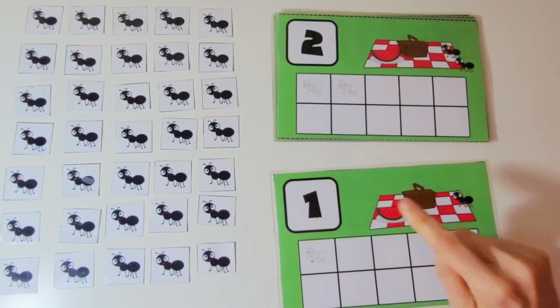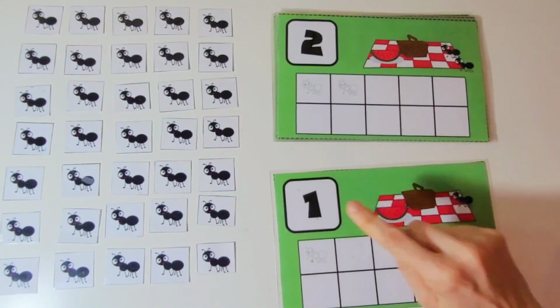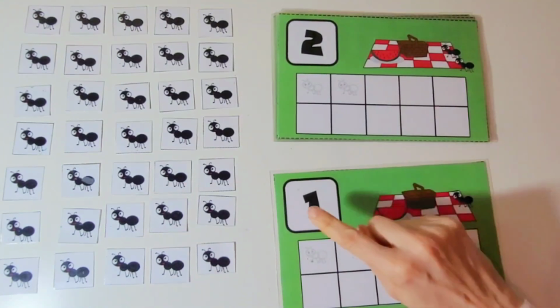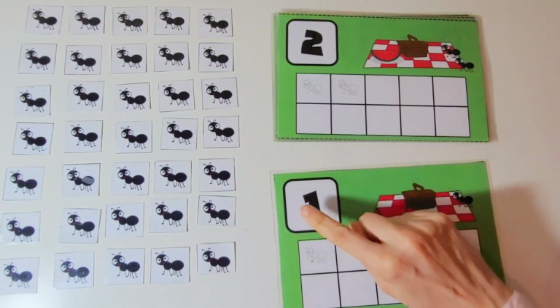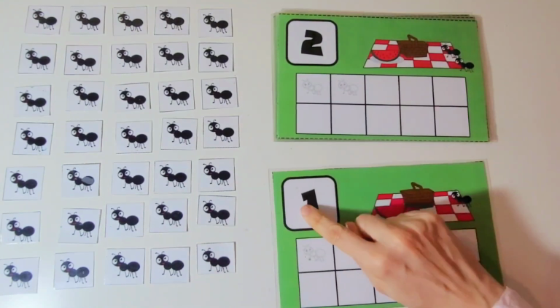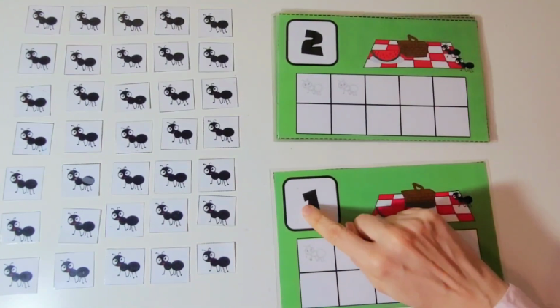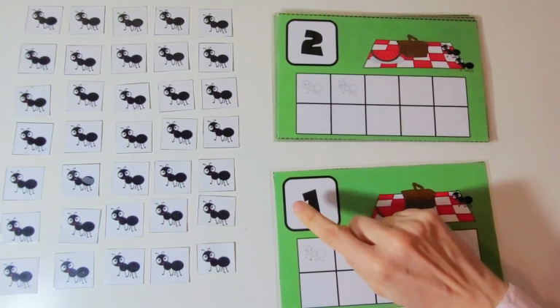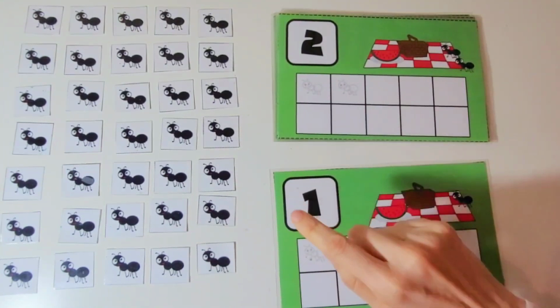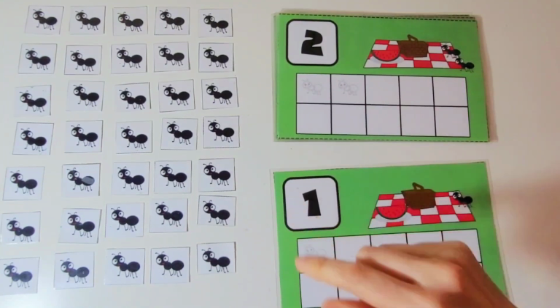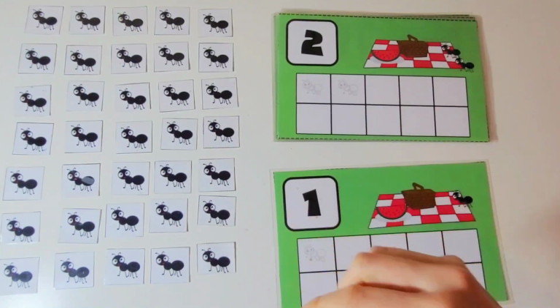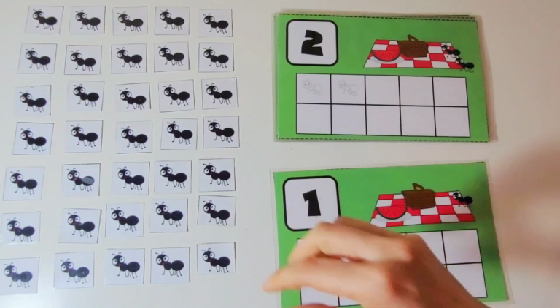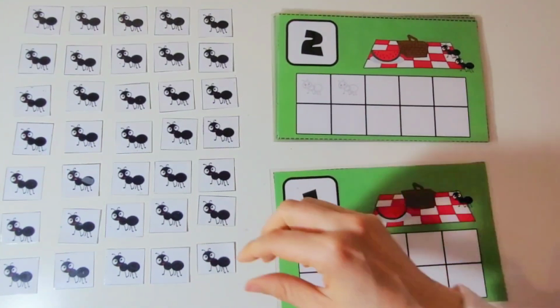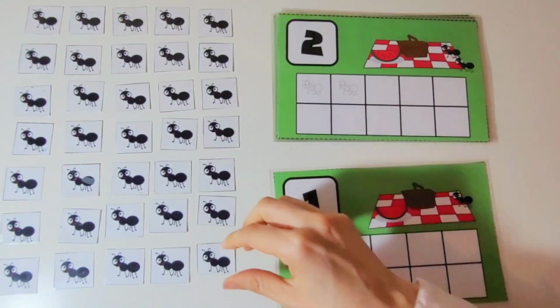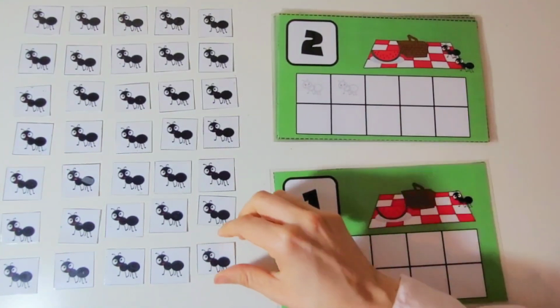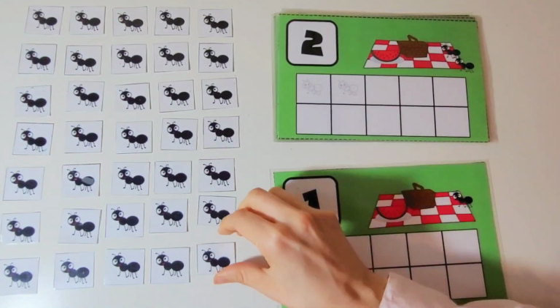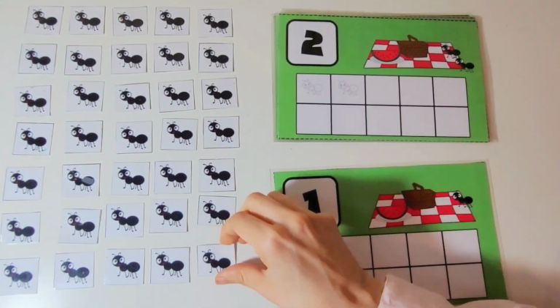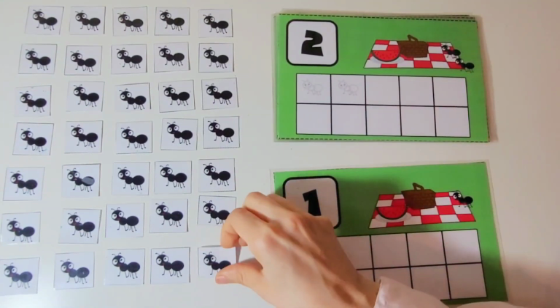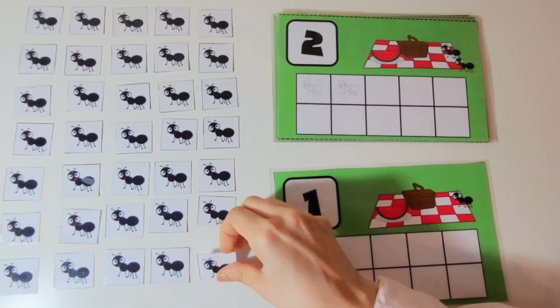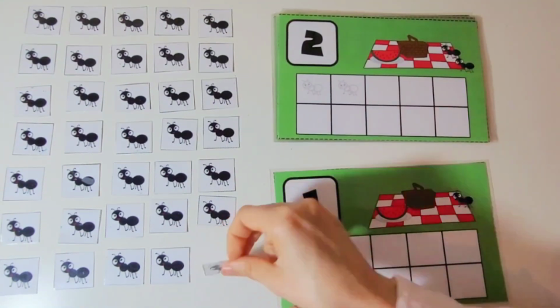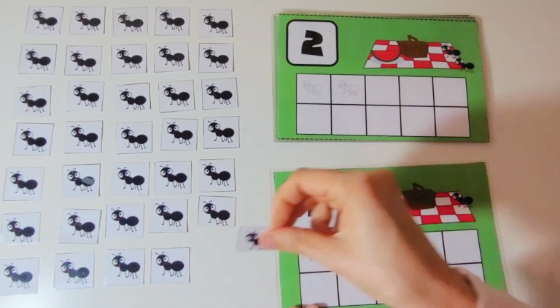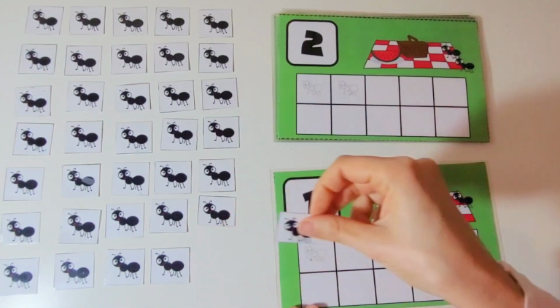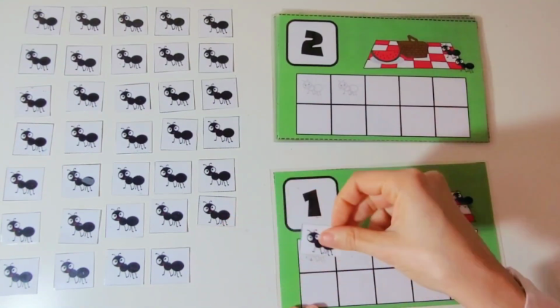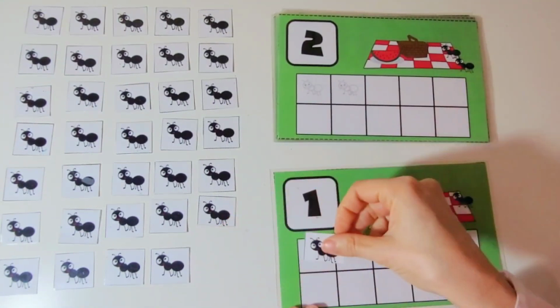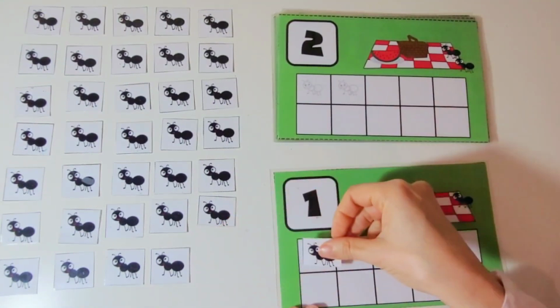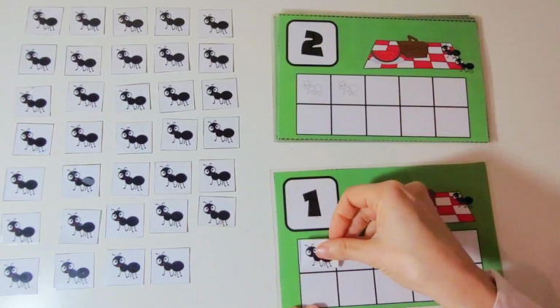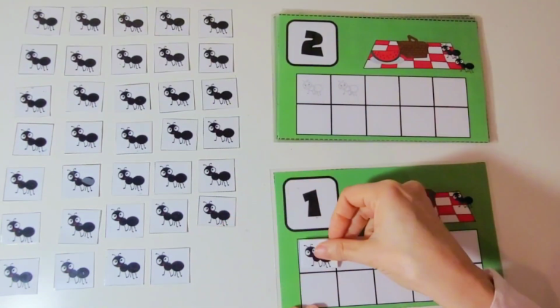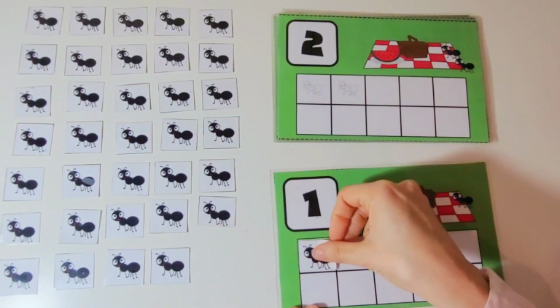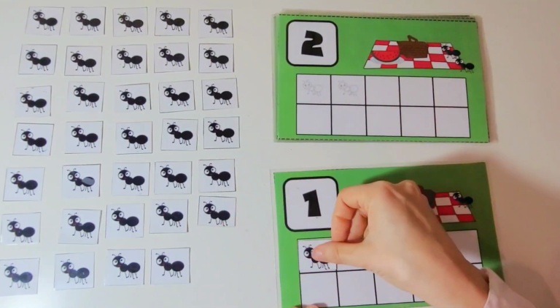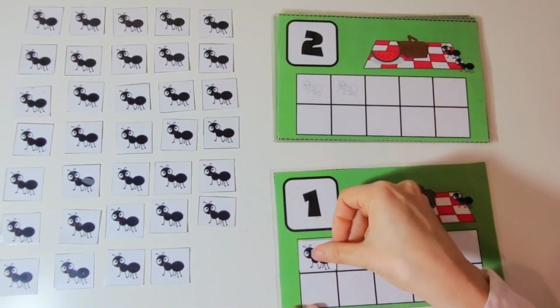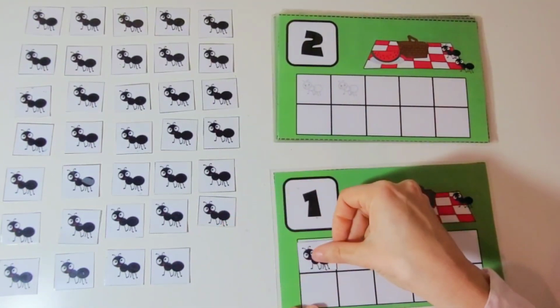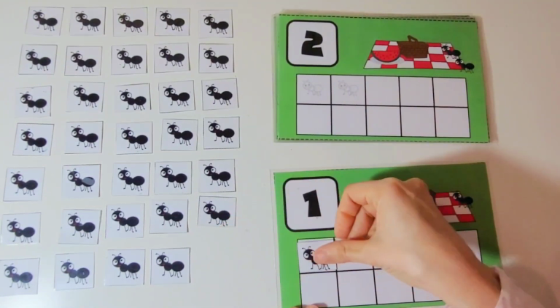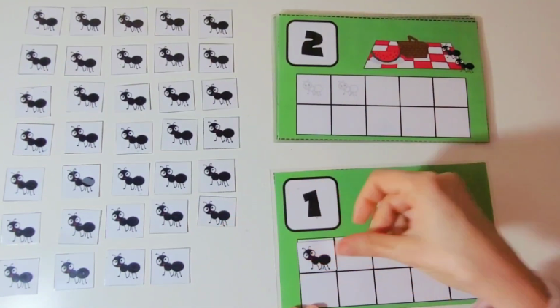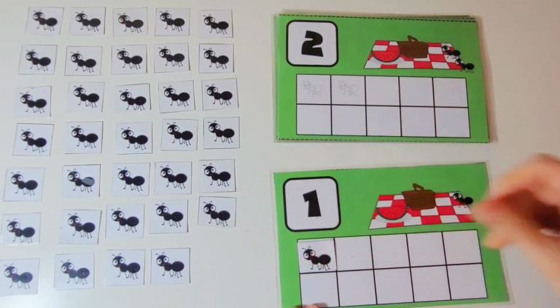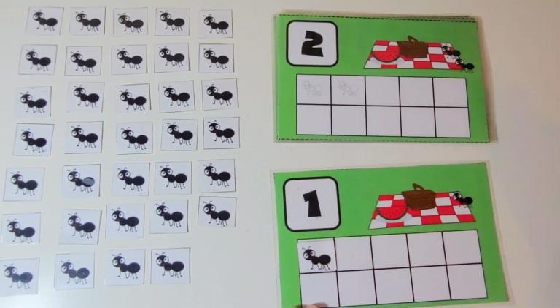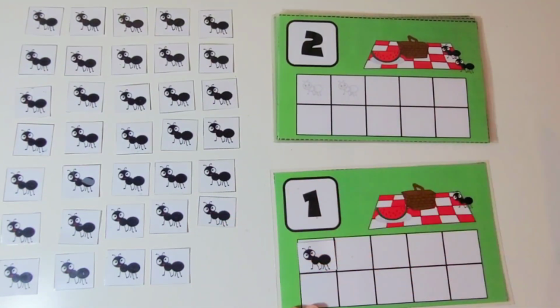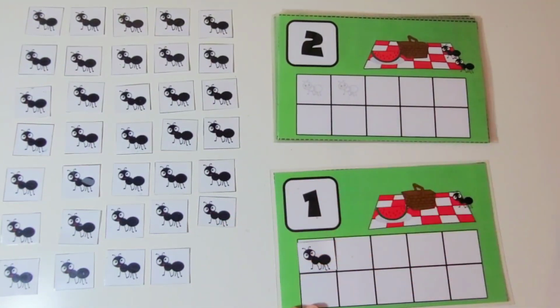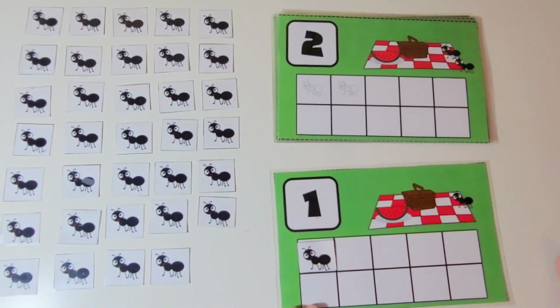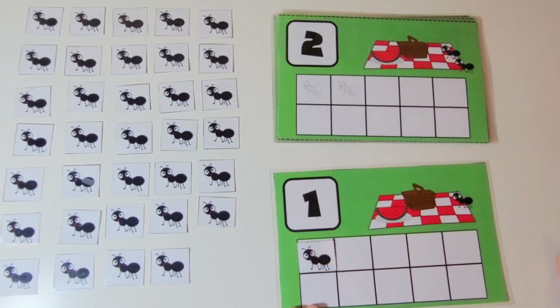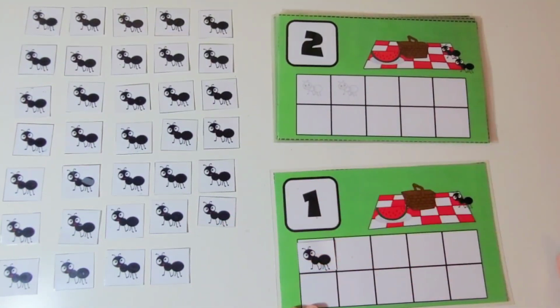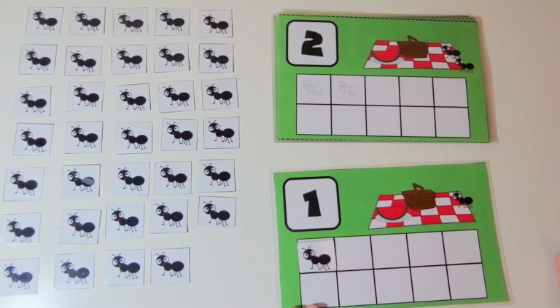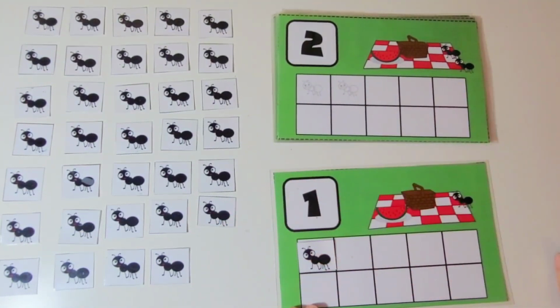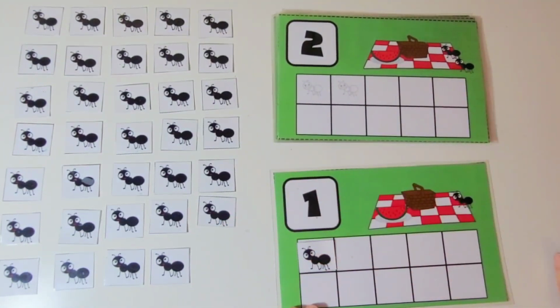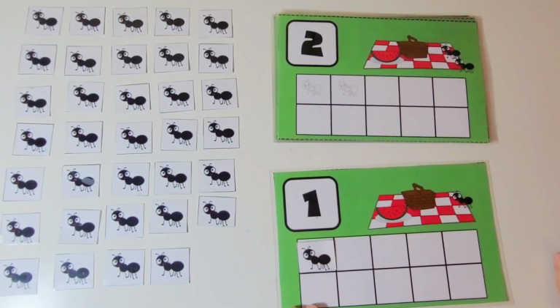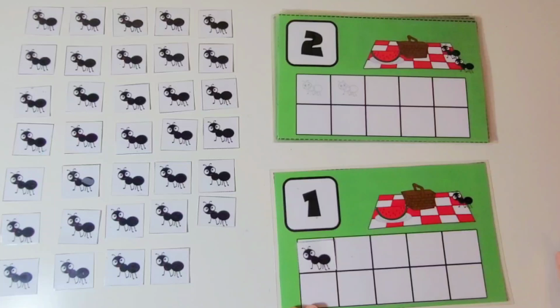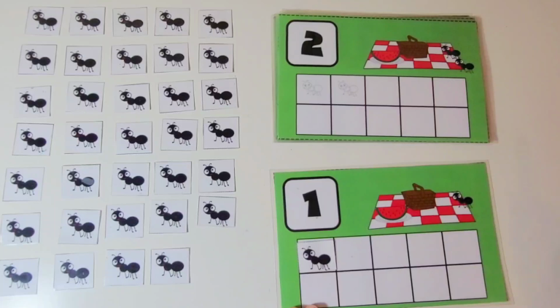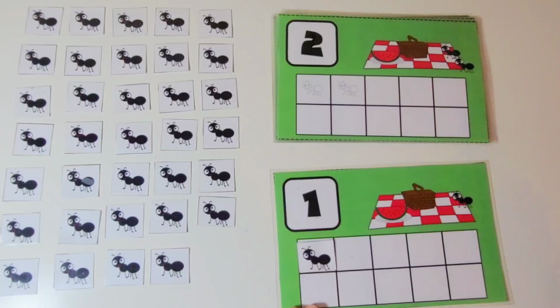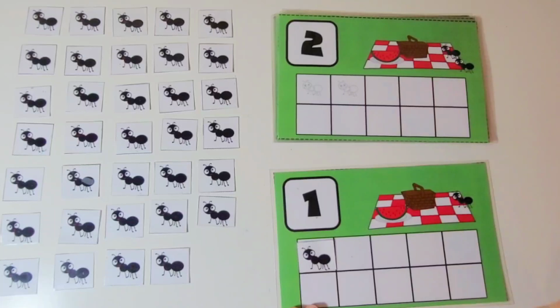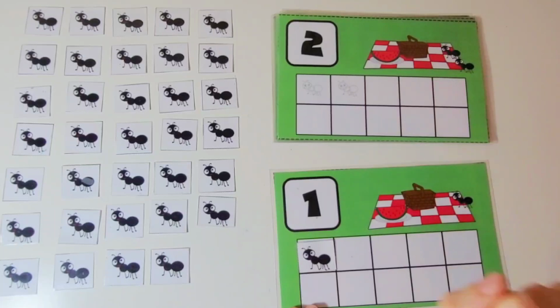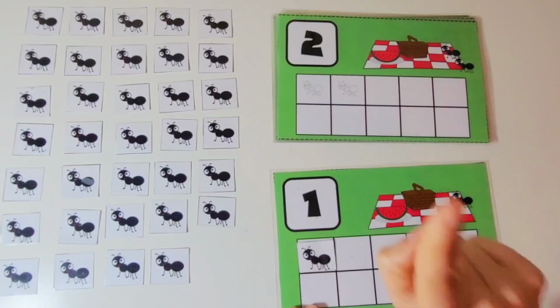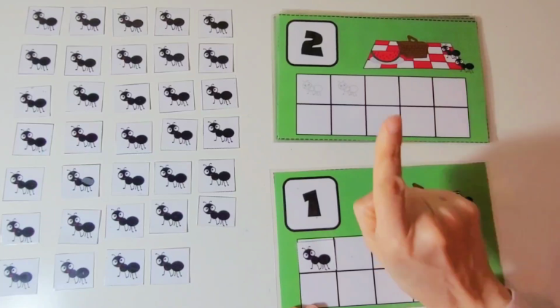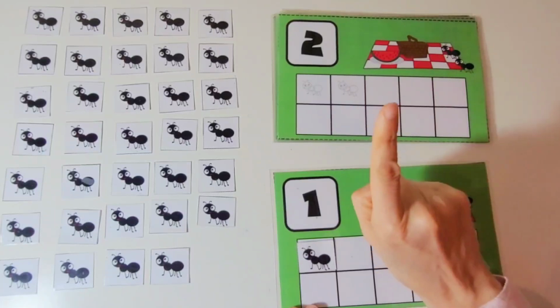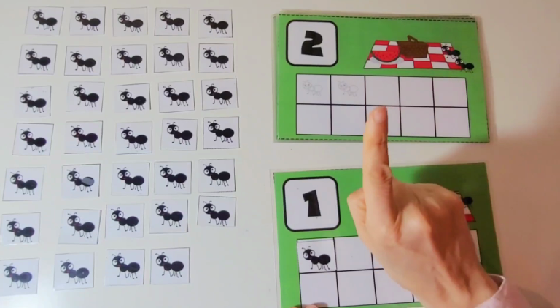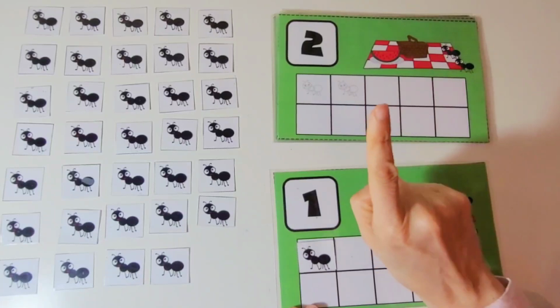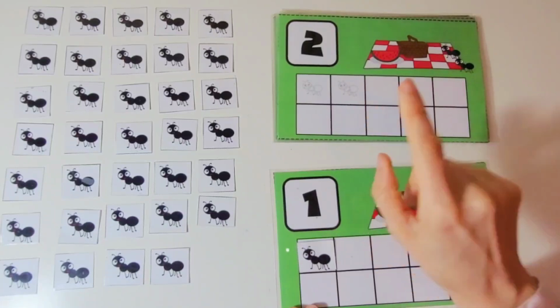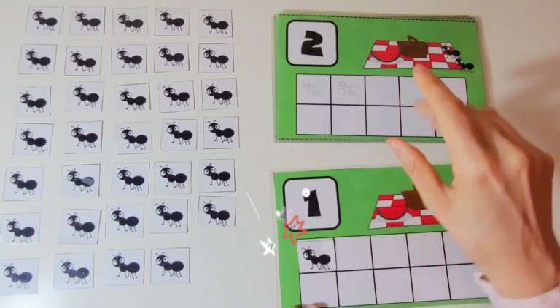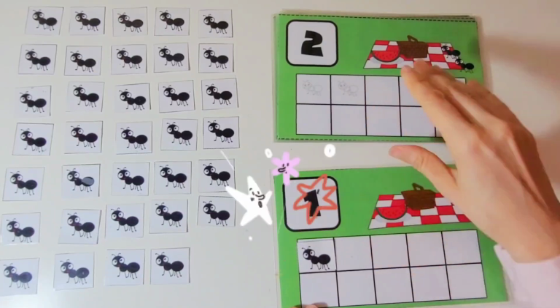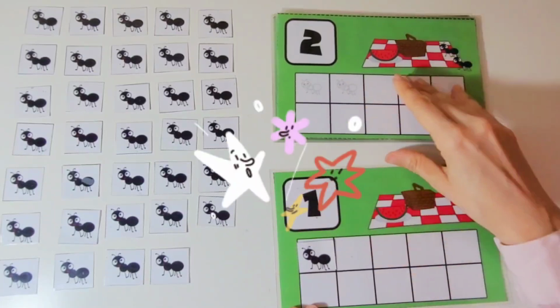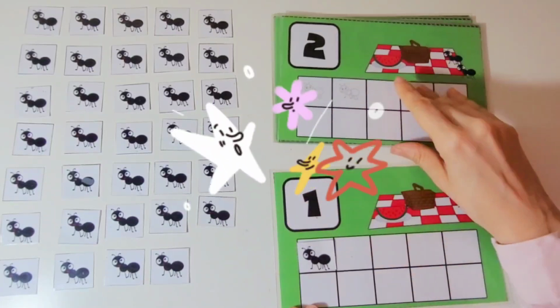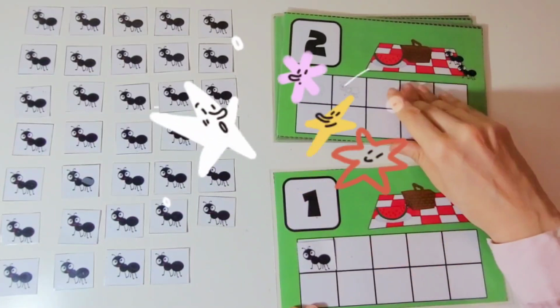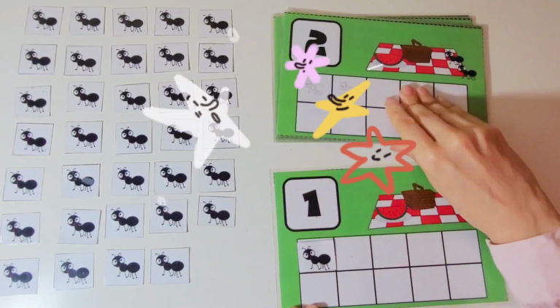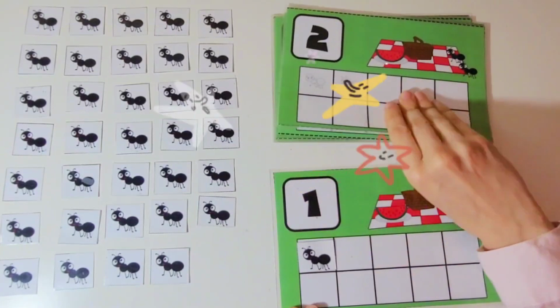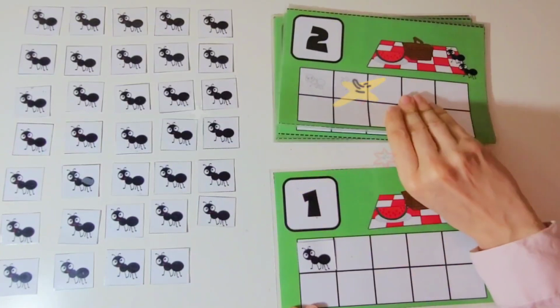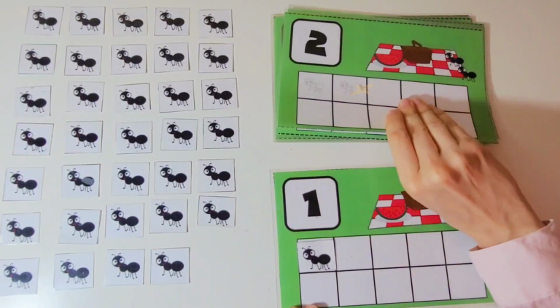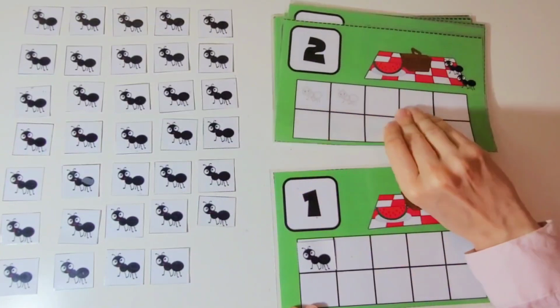This is the number 1. We are going to put 1 ant on the 10 frame. 1. Good job.